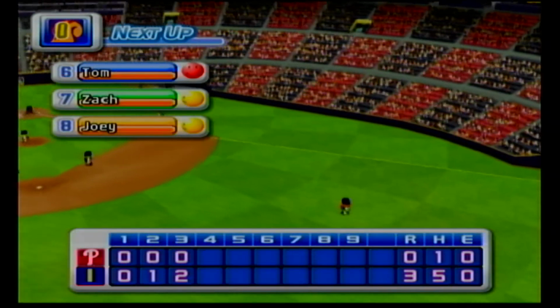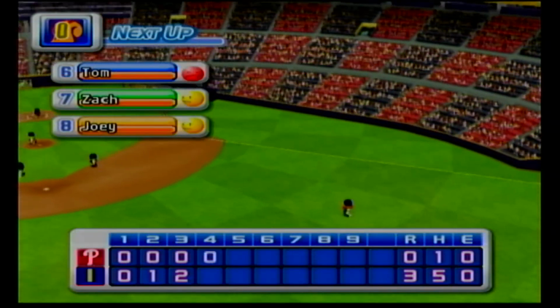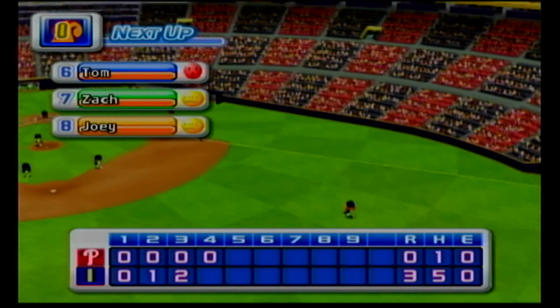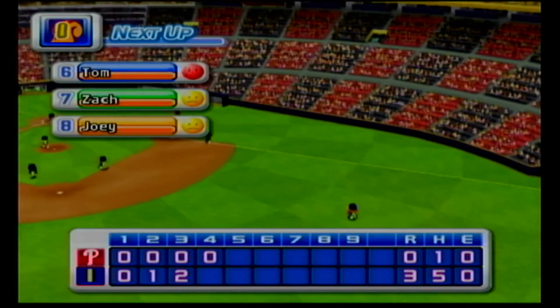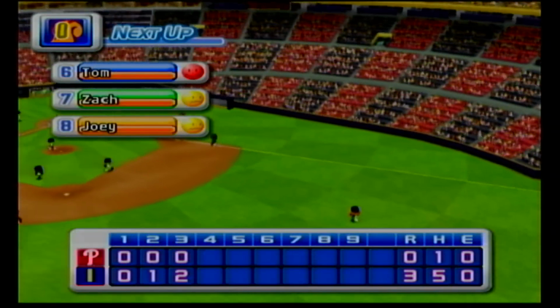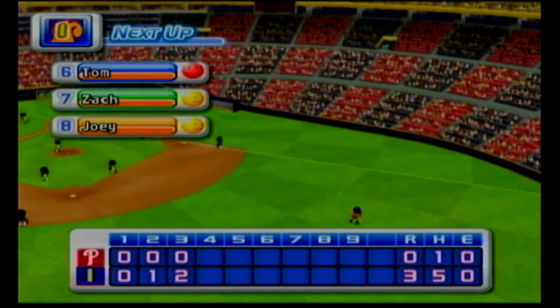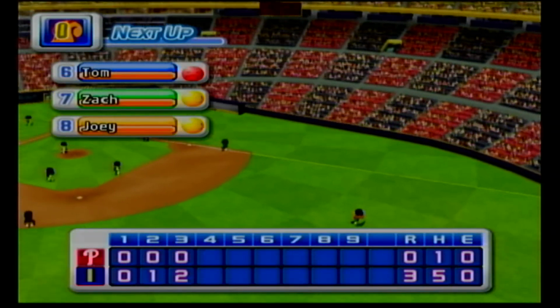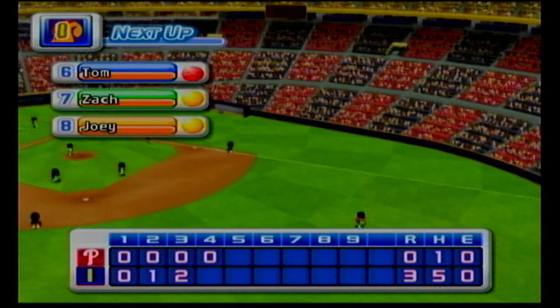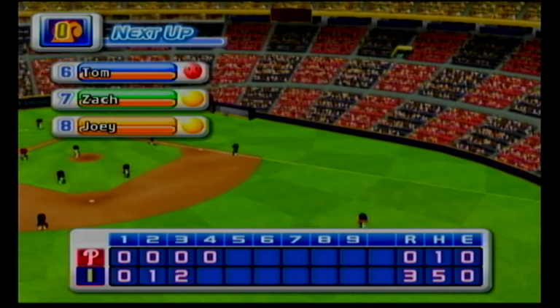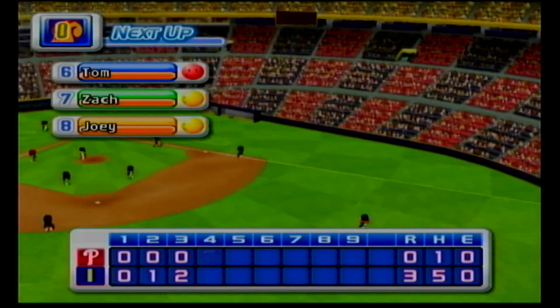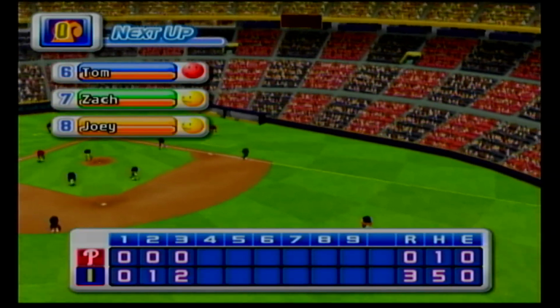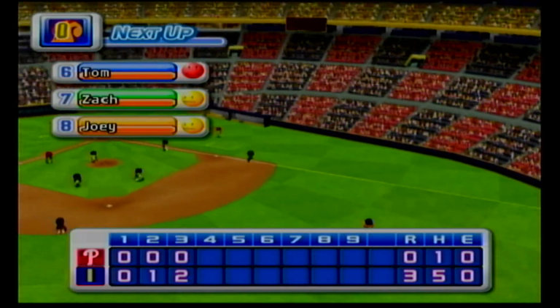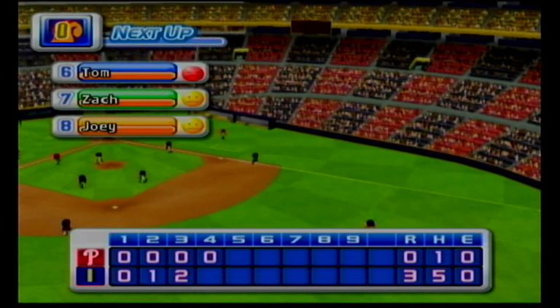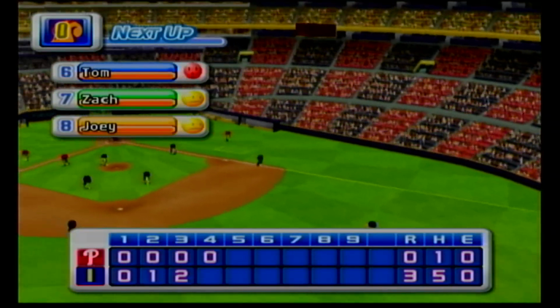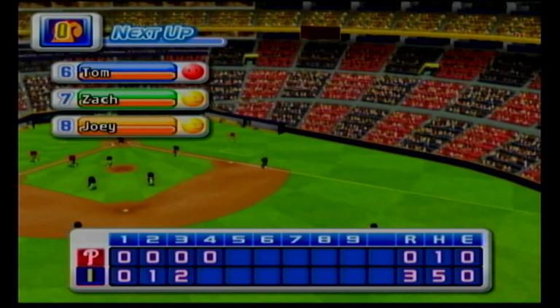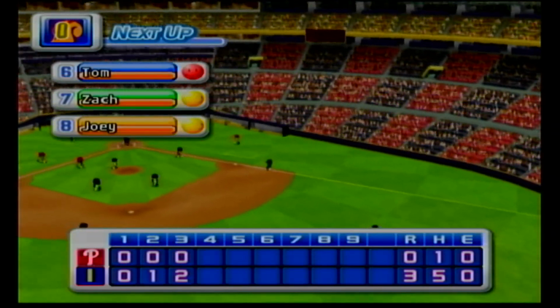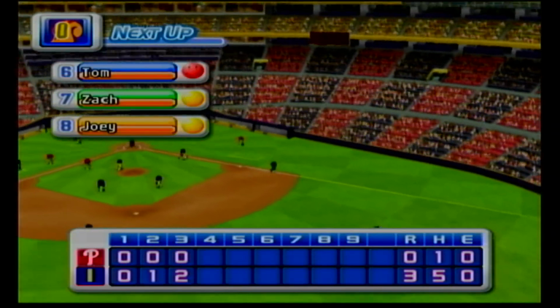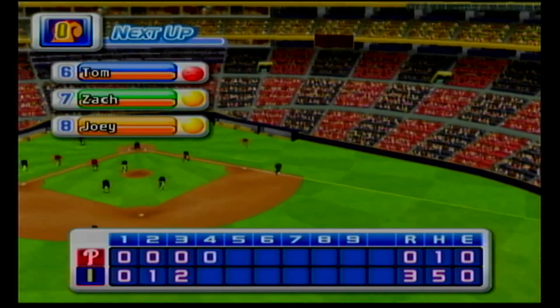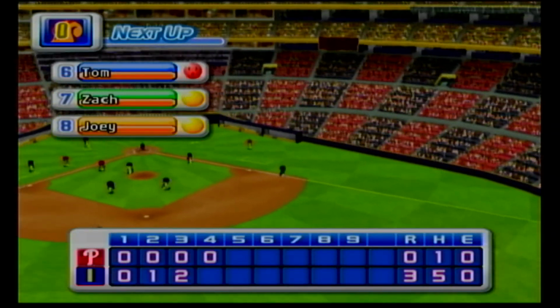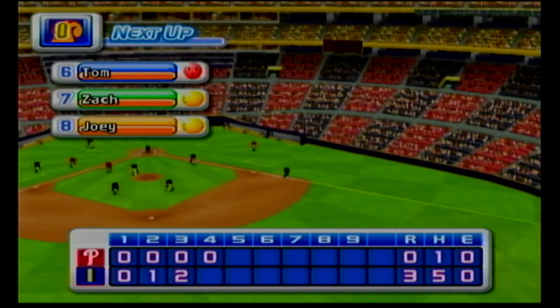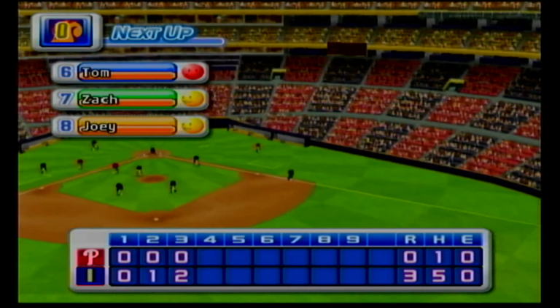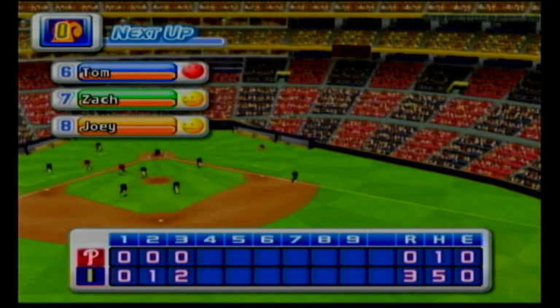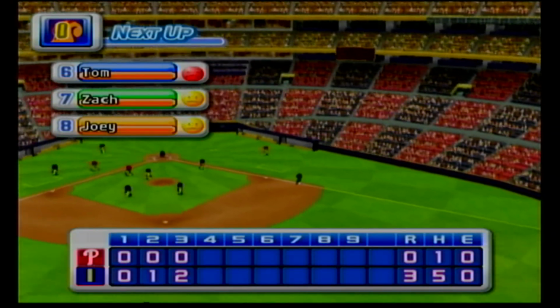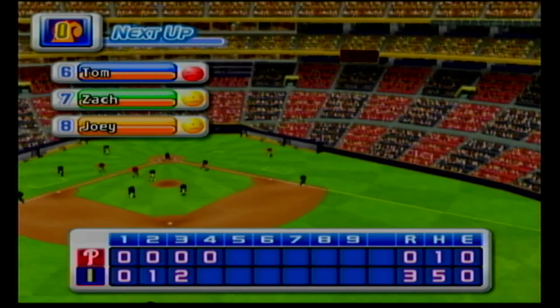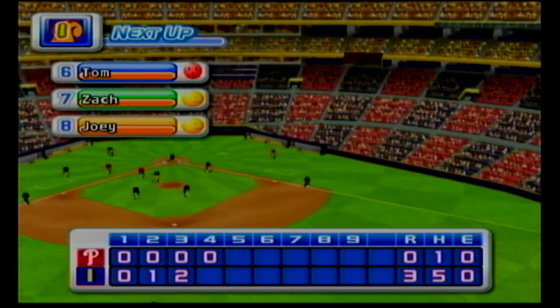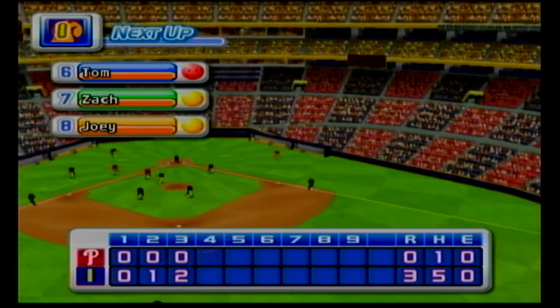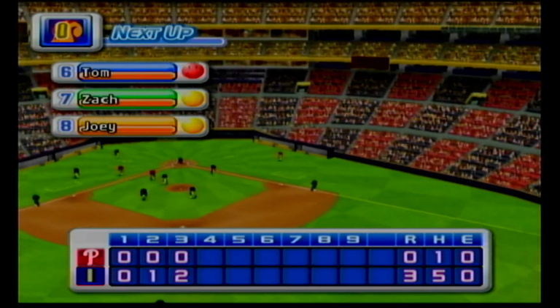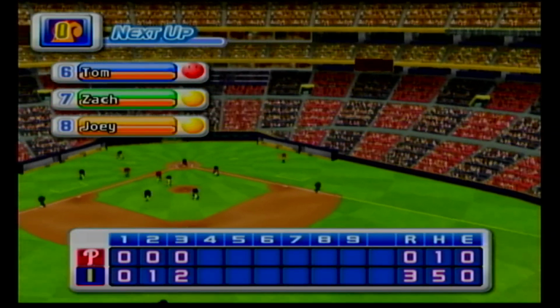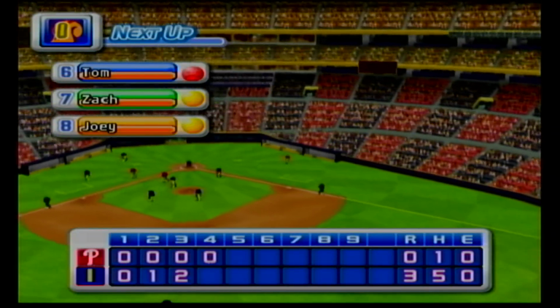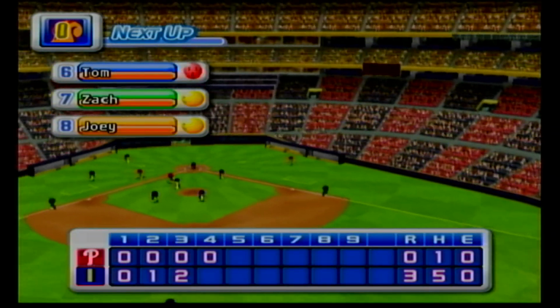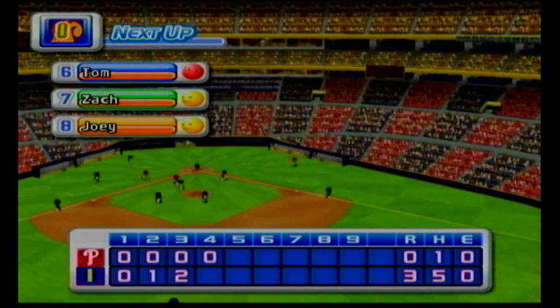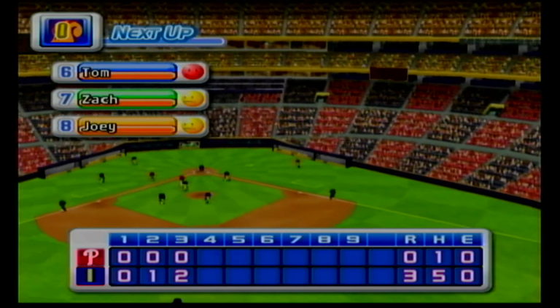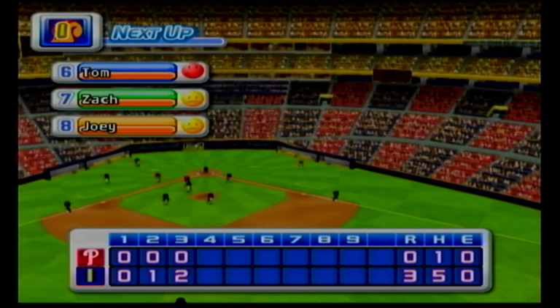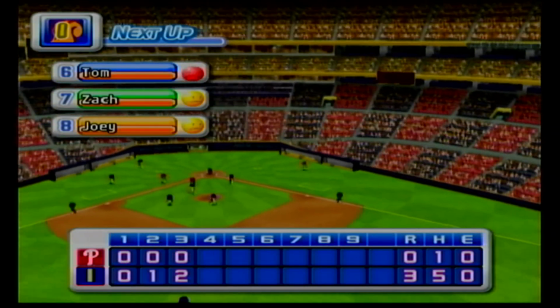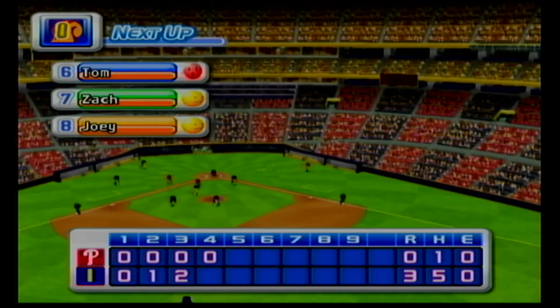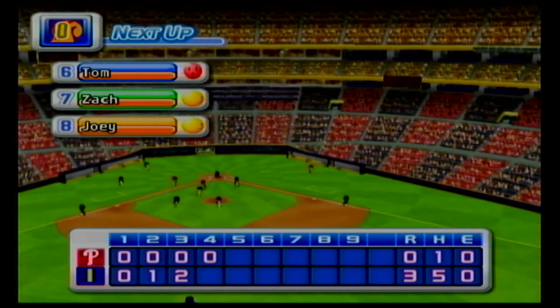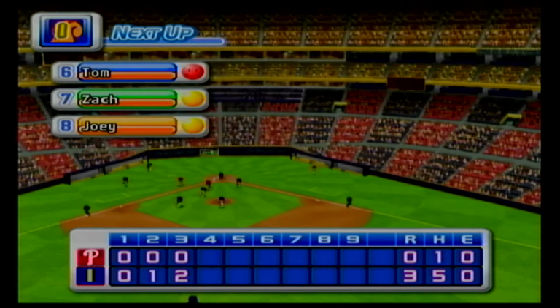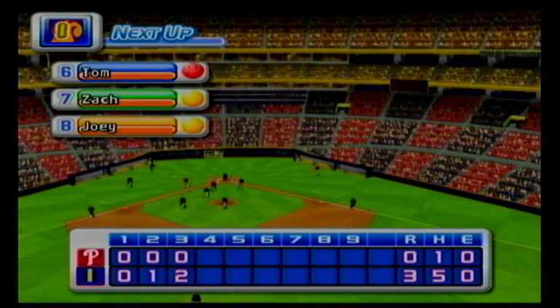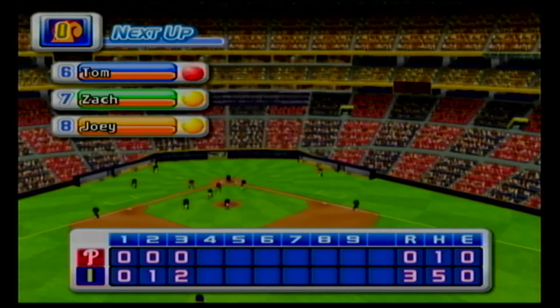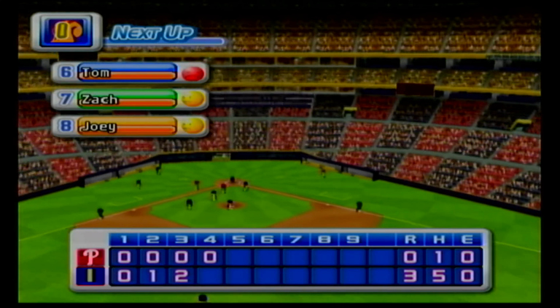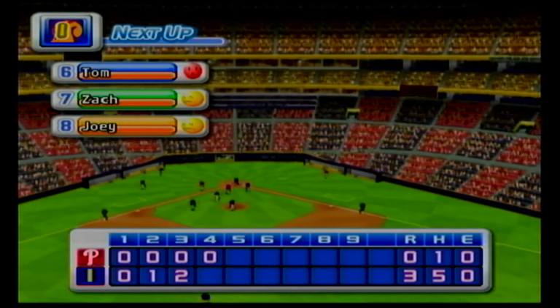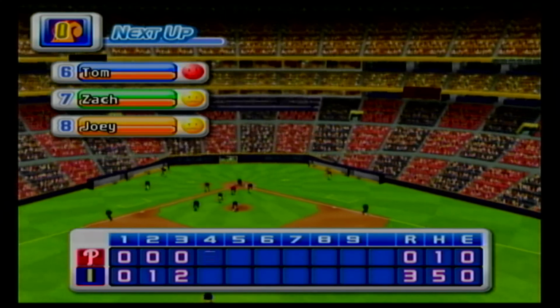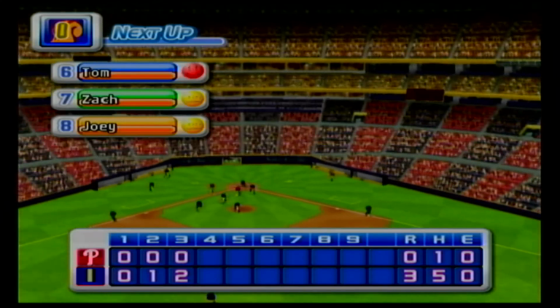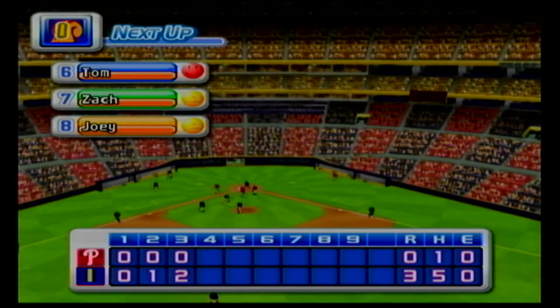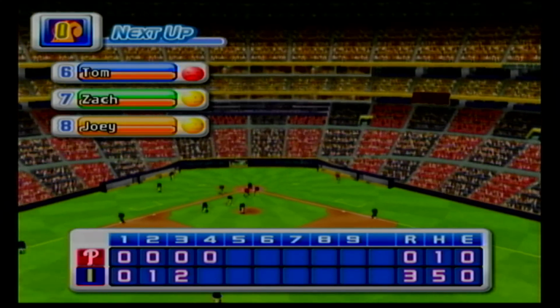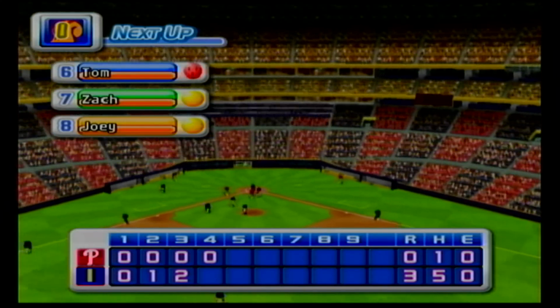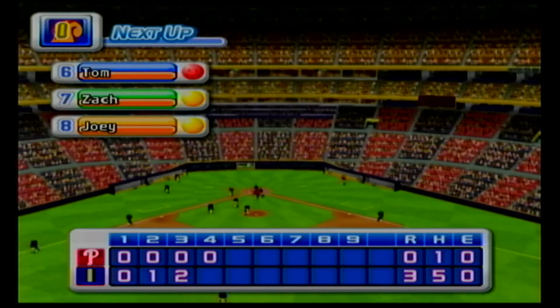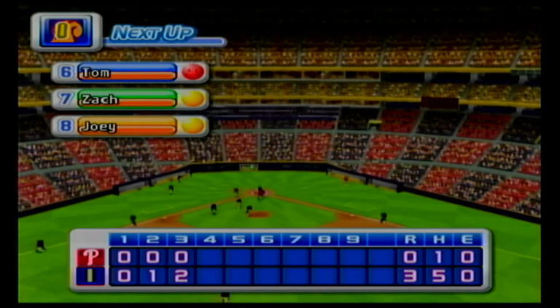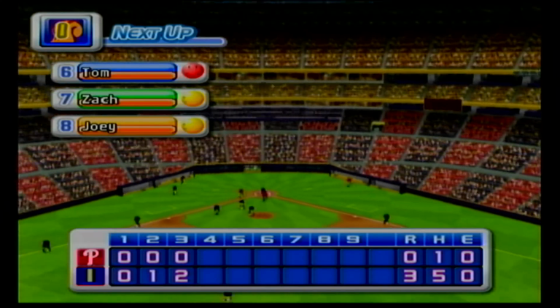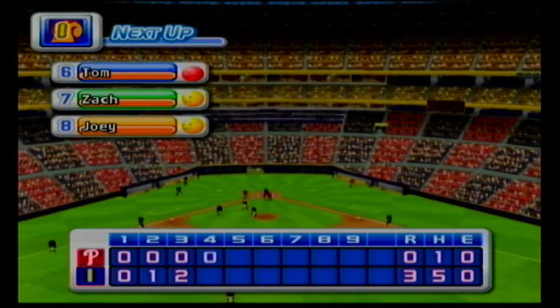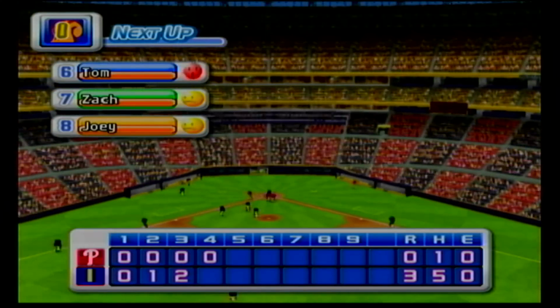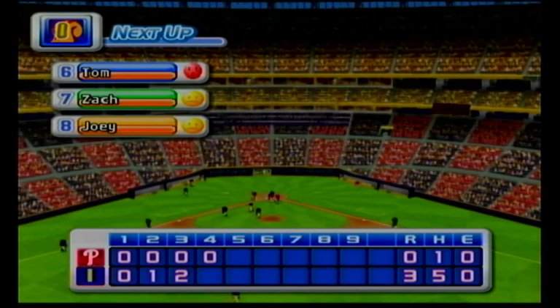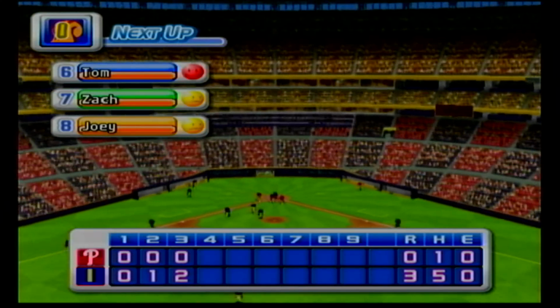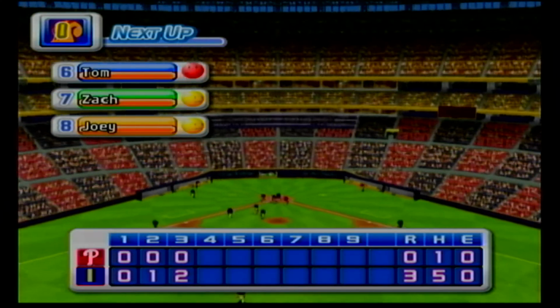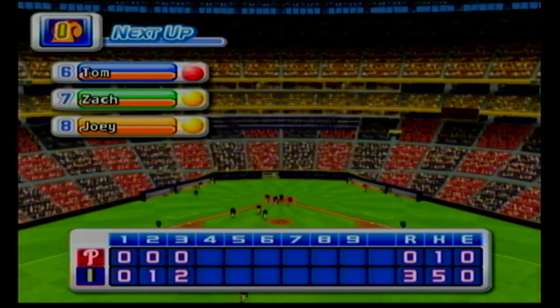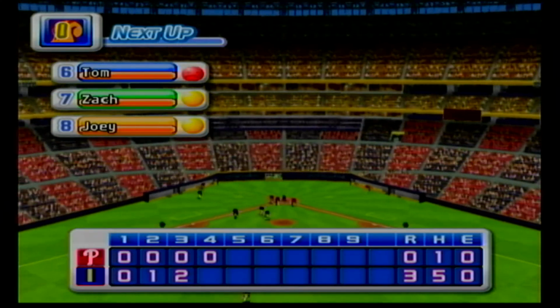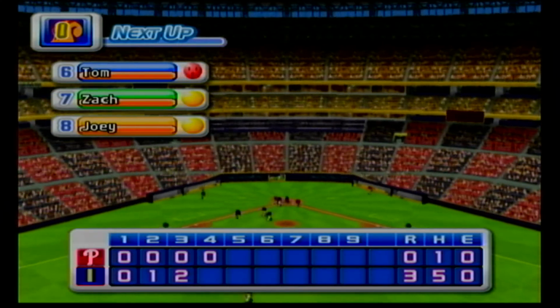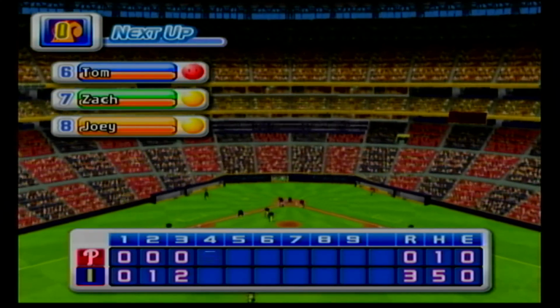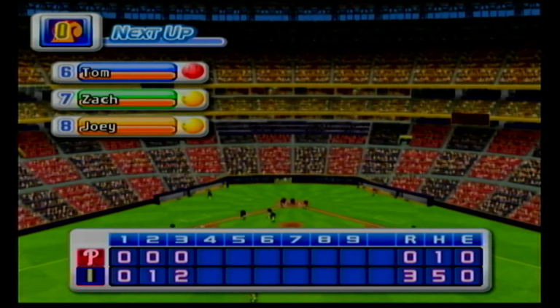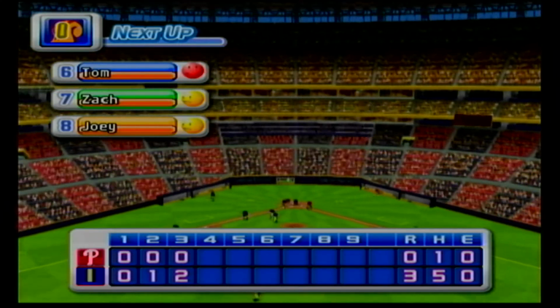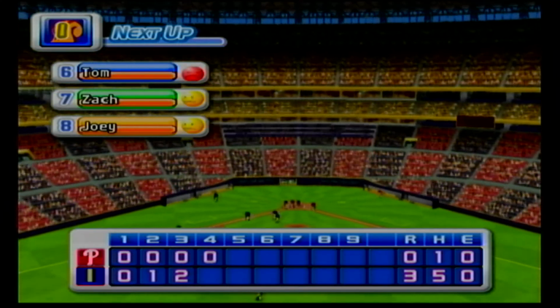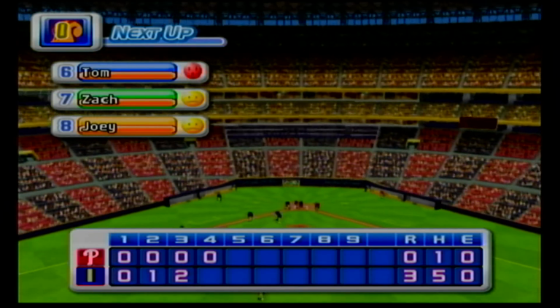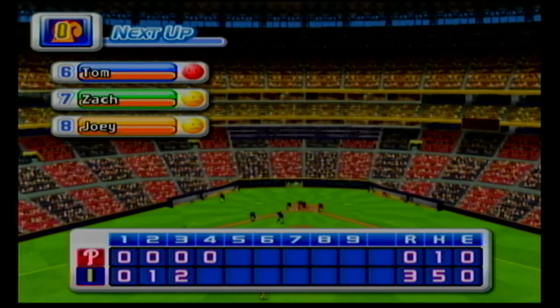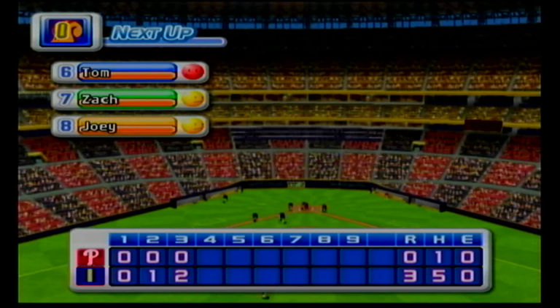No runs, no hits, no errors. We enter the bottom of the fourth inning. The Phillies zero, Indianapolis three.